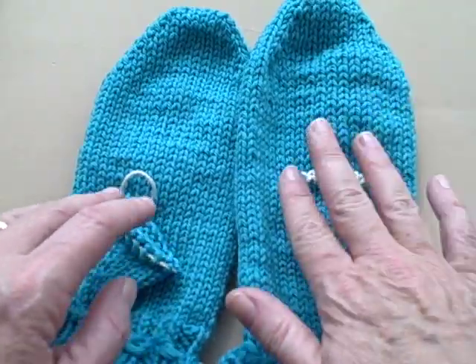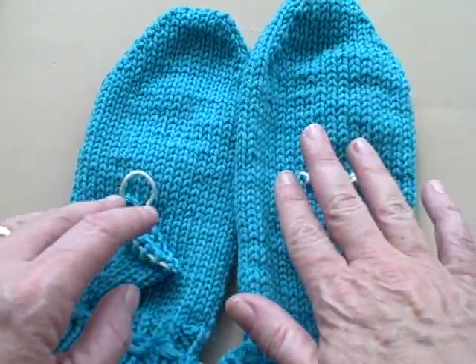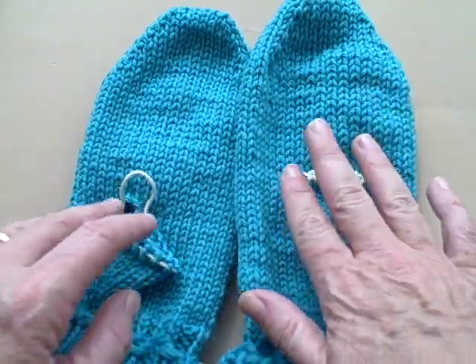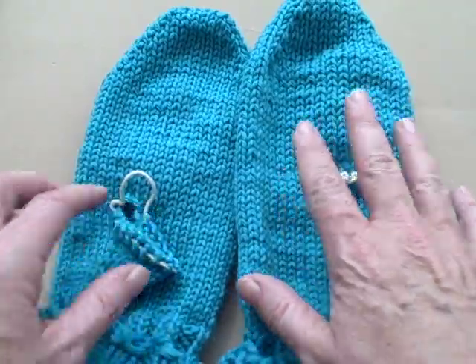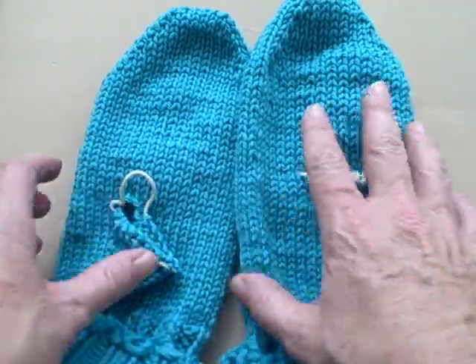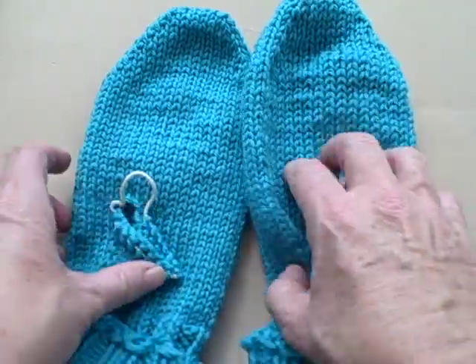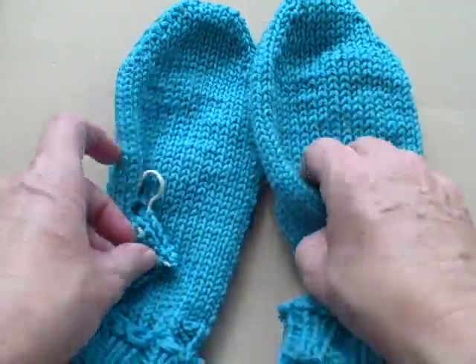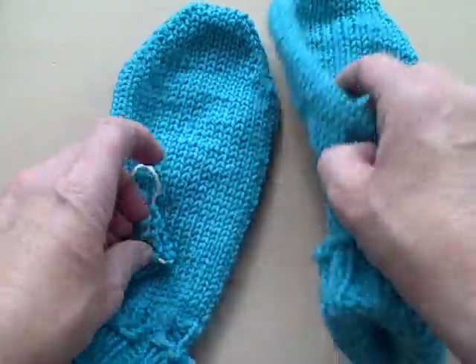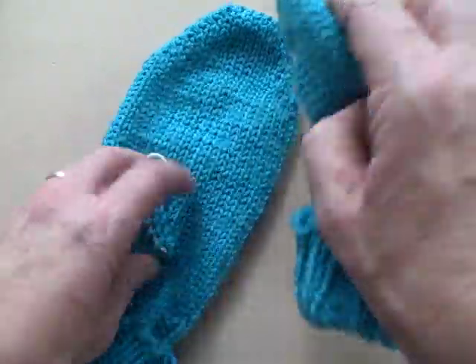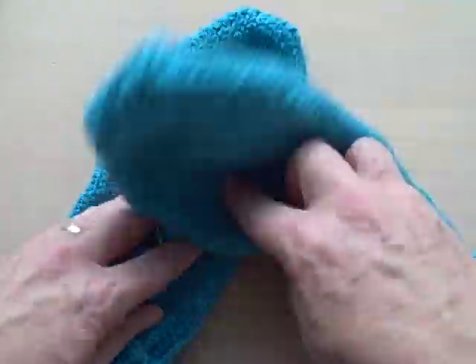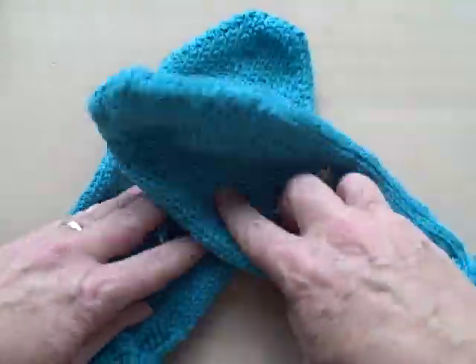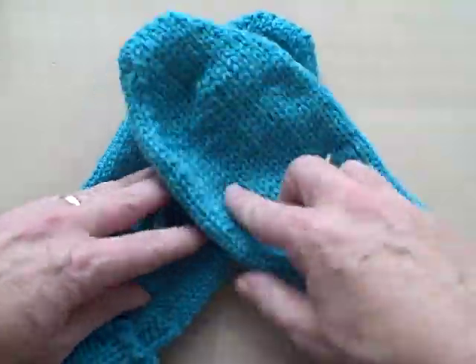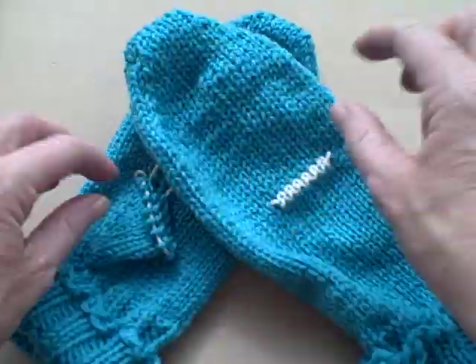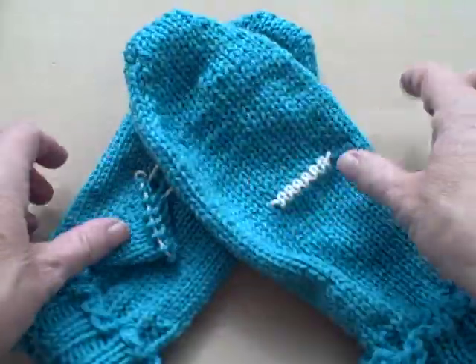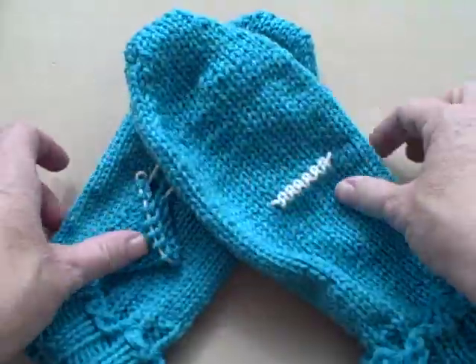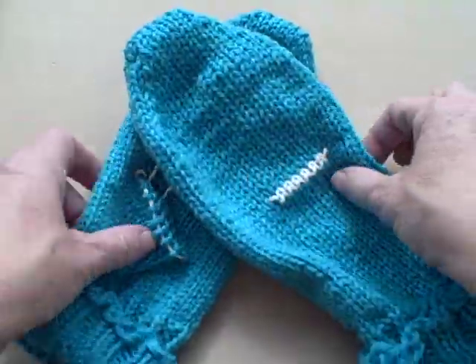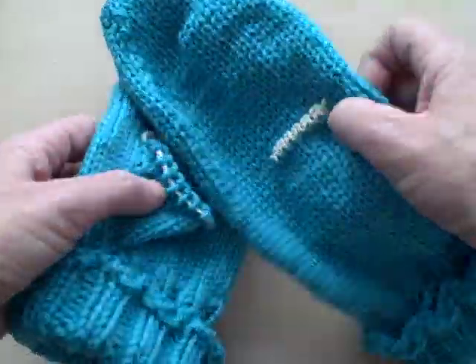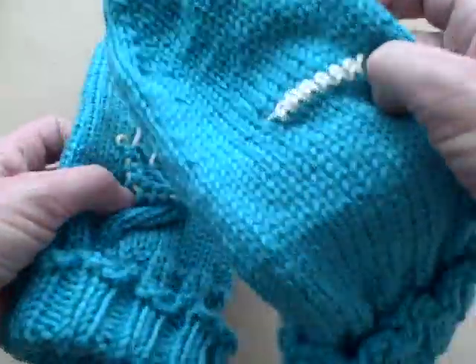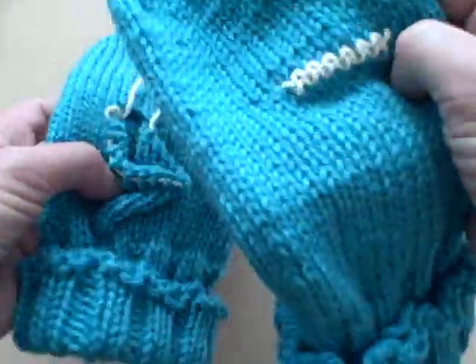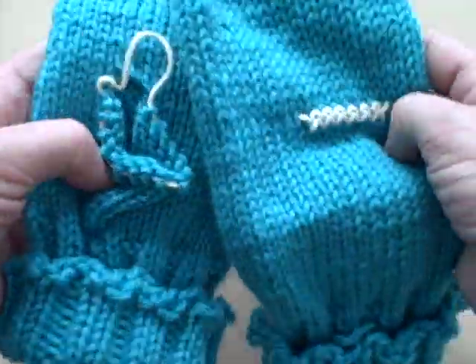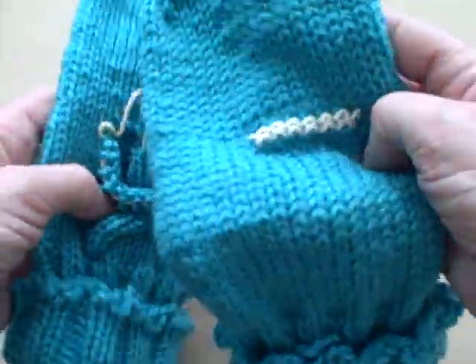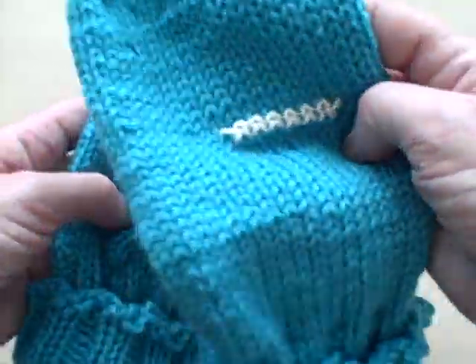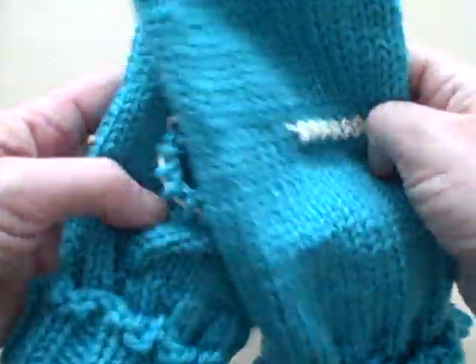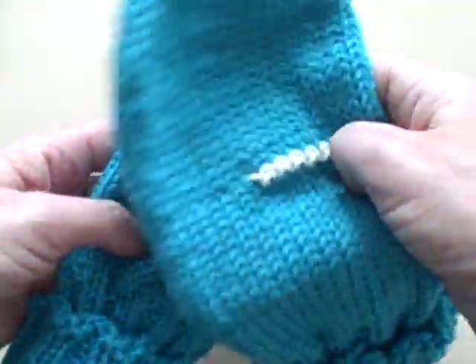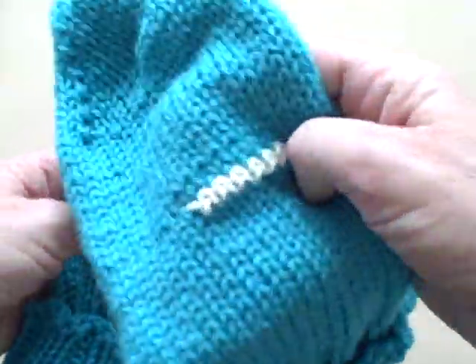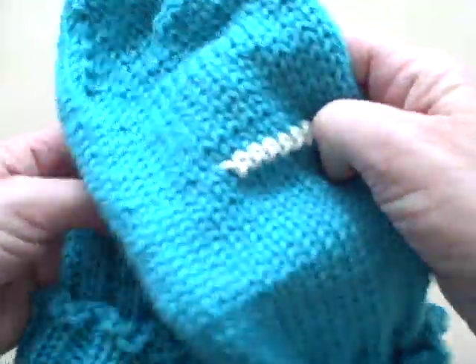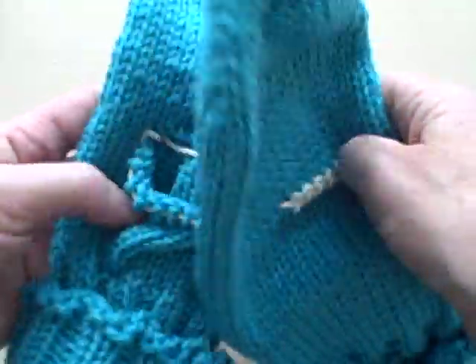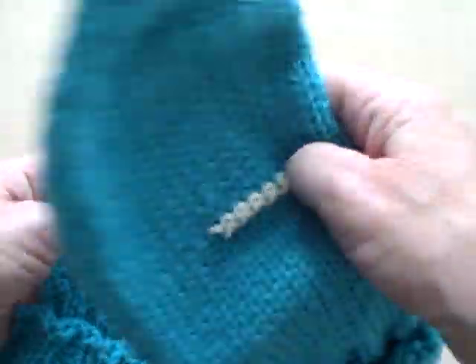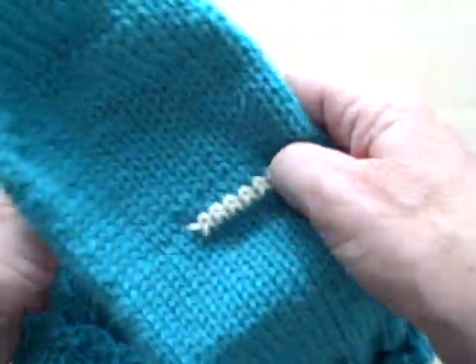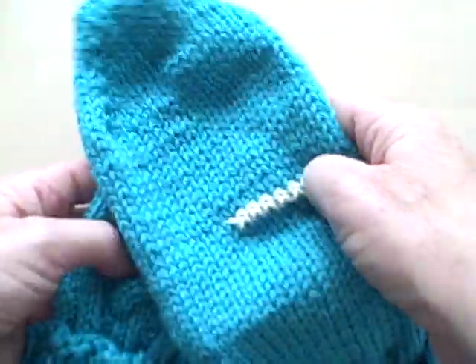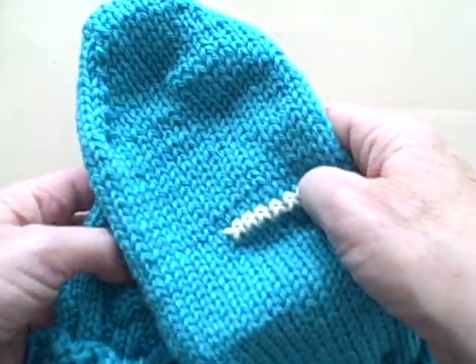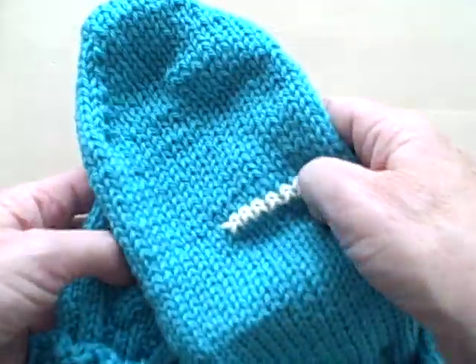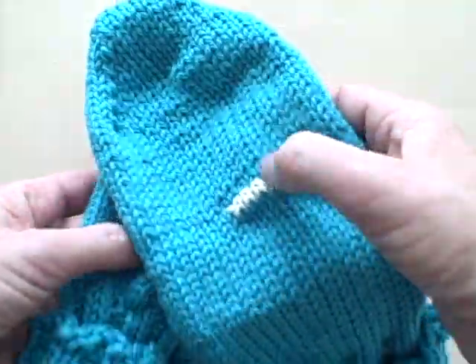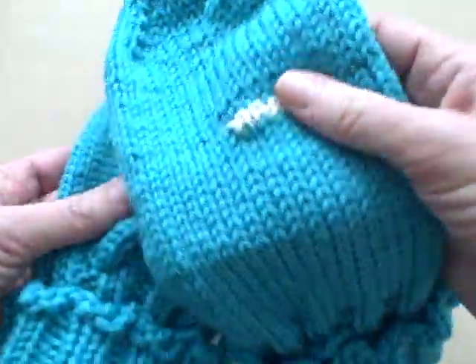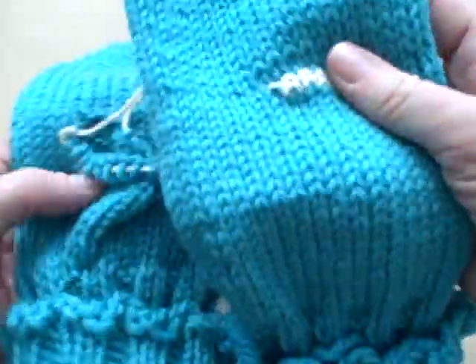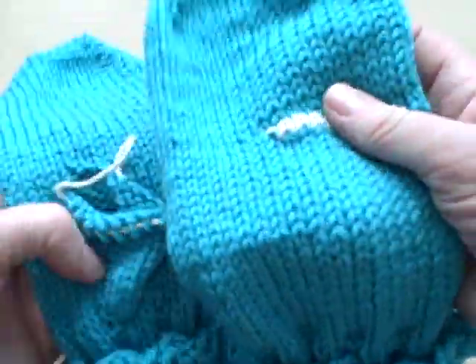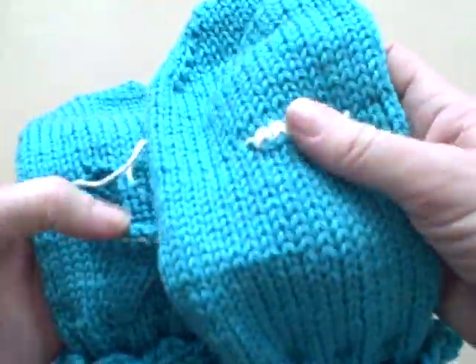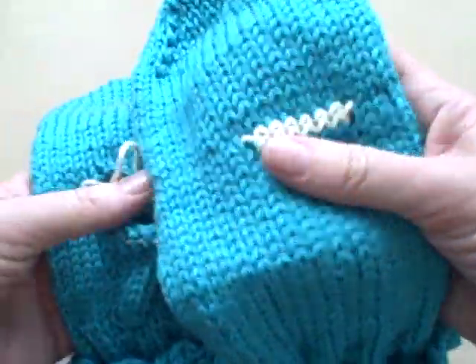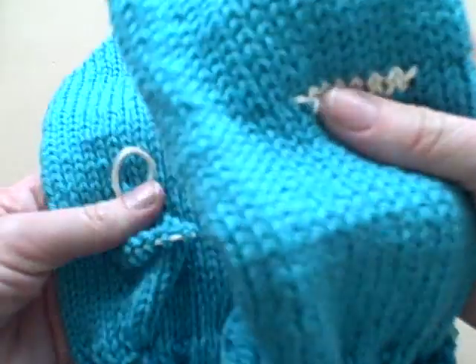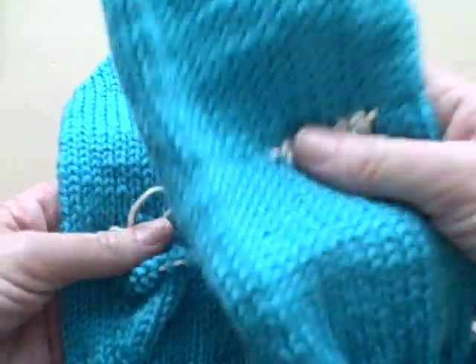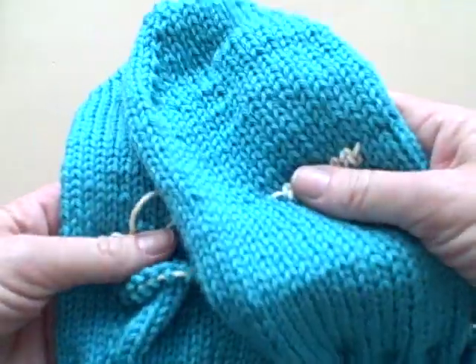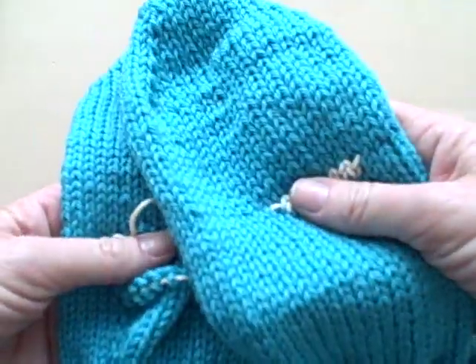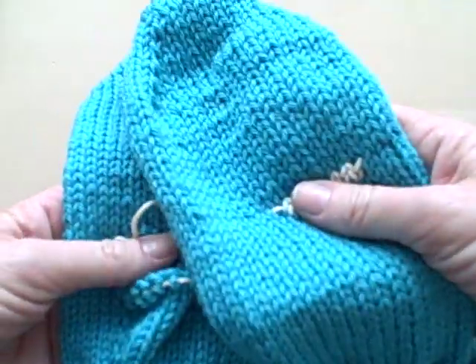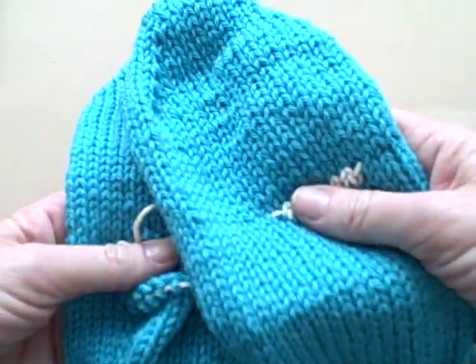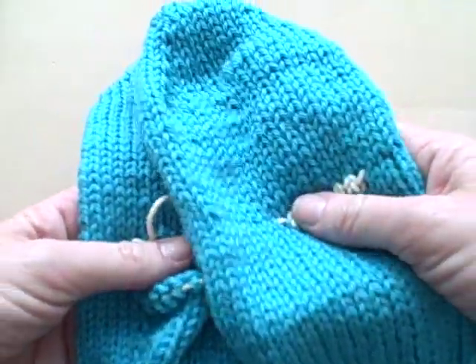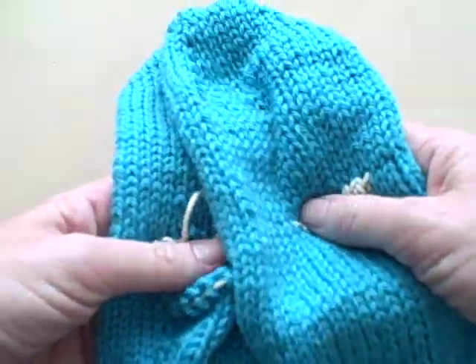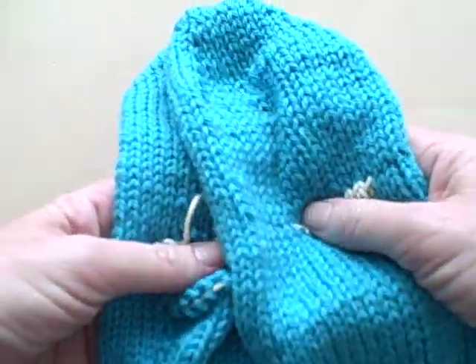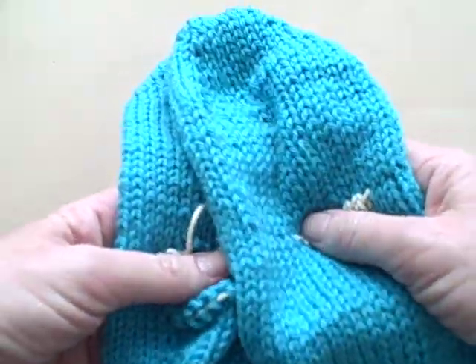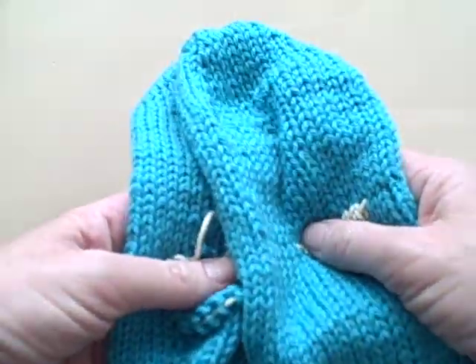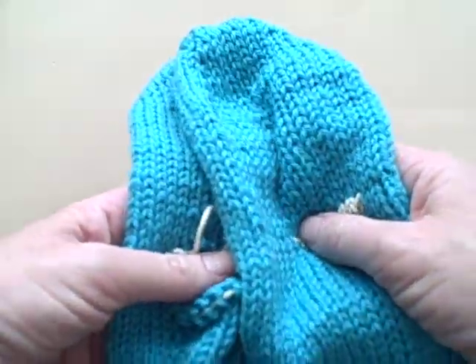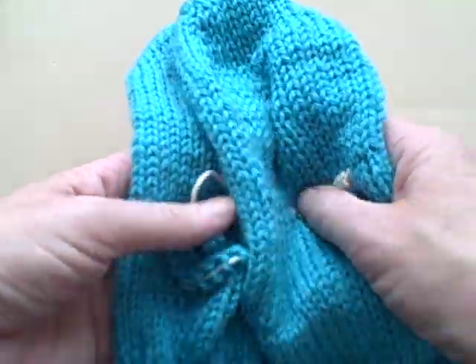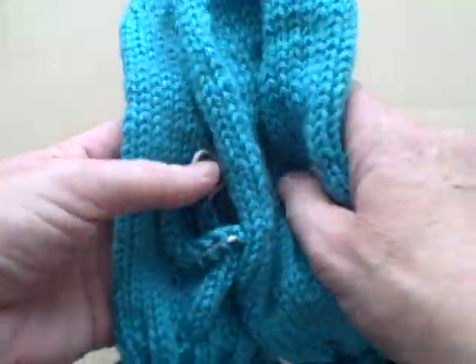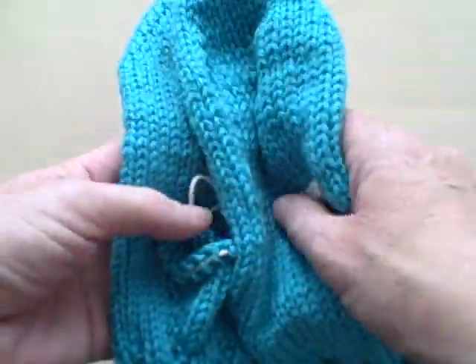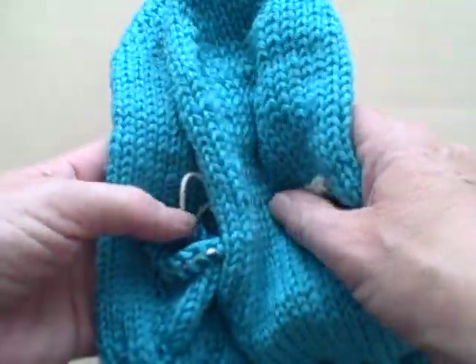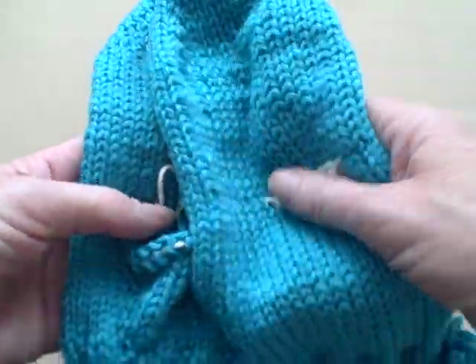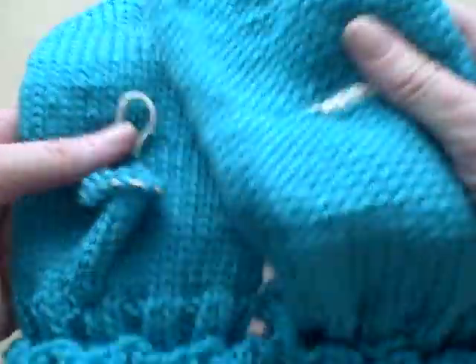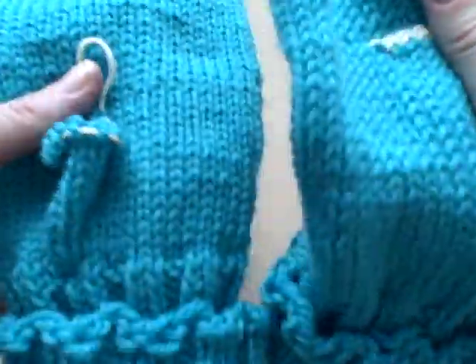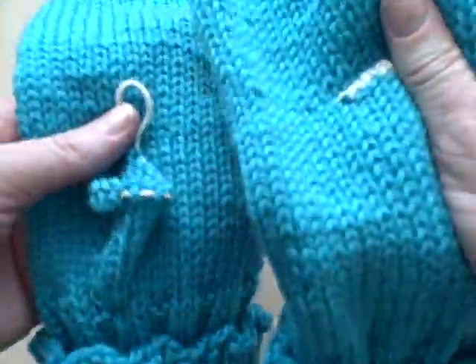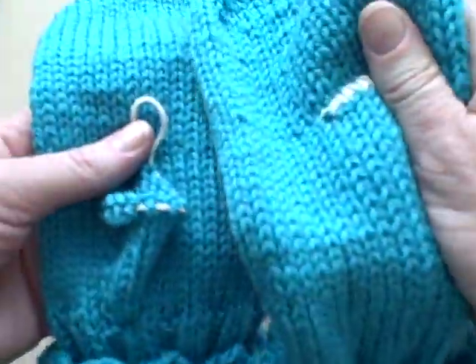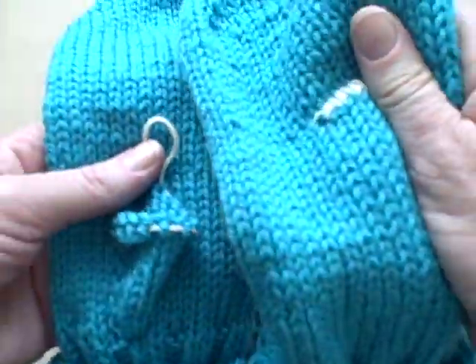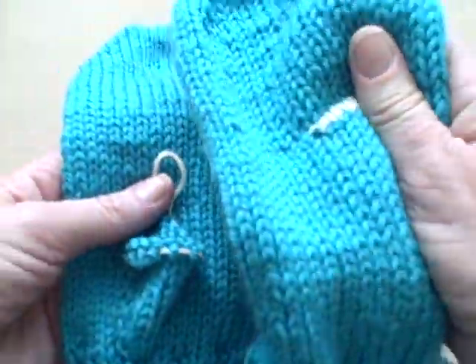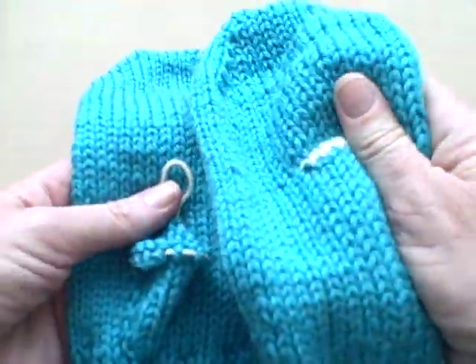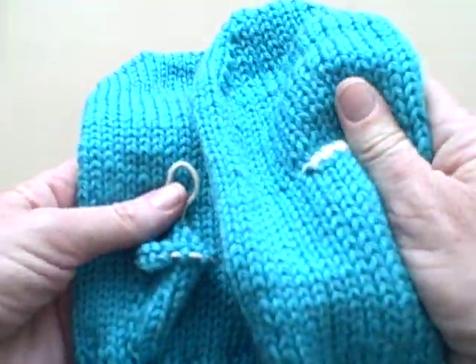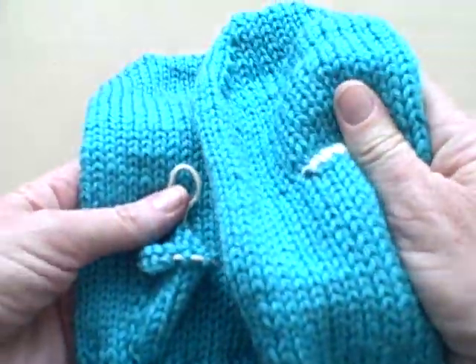We are at a very exciting stage of your mitten knitting — the thumbs.